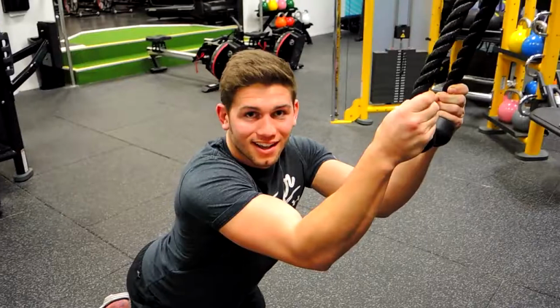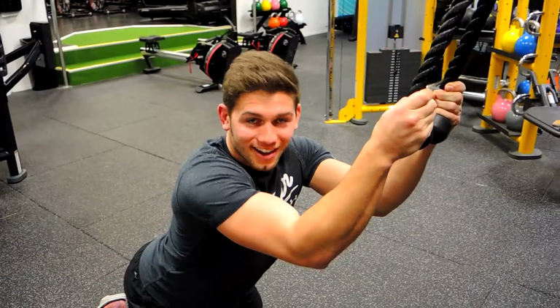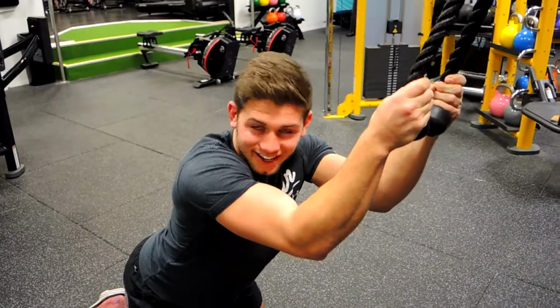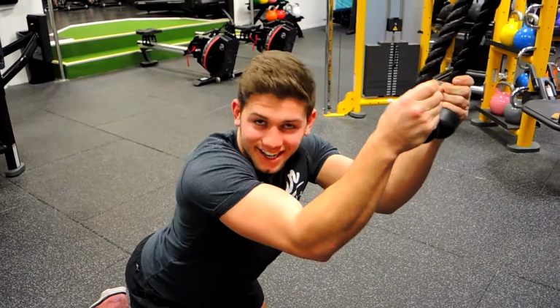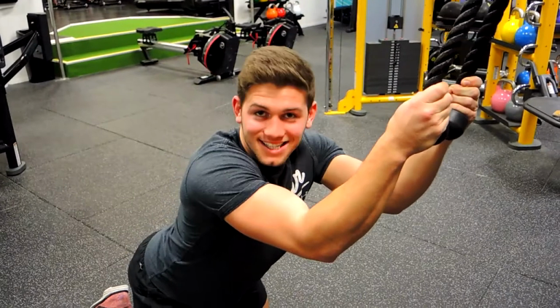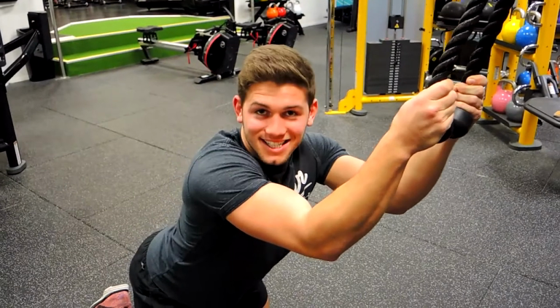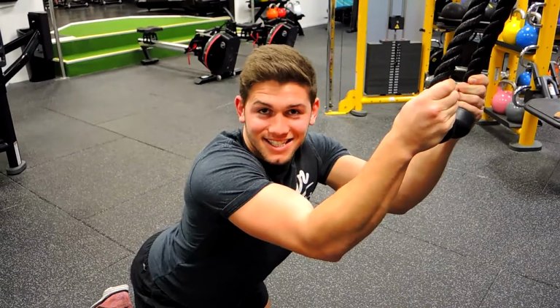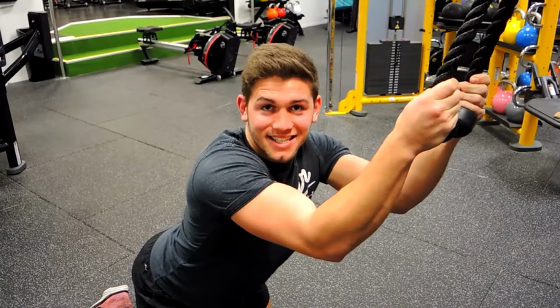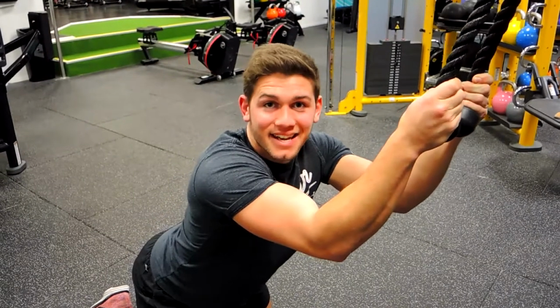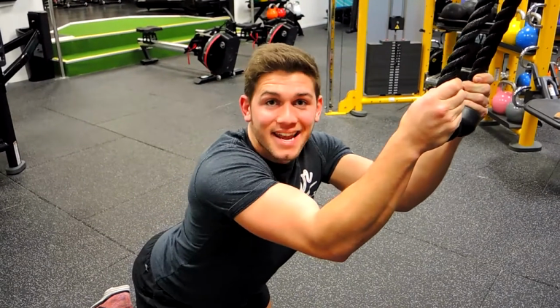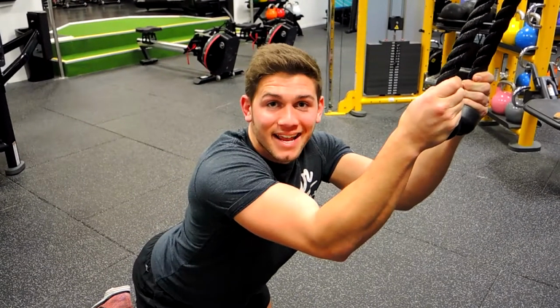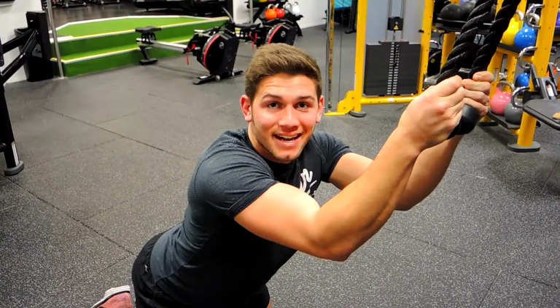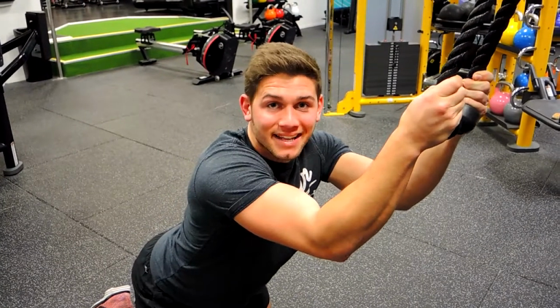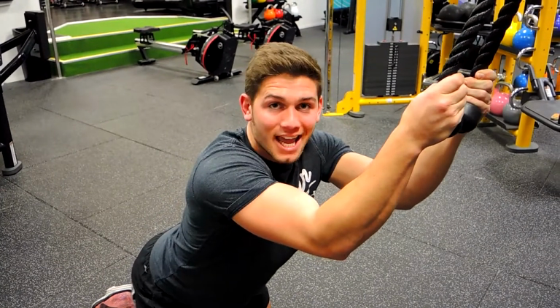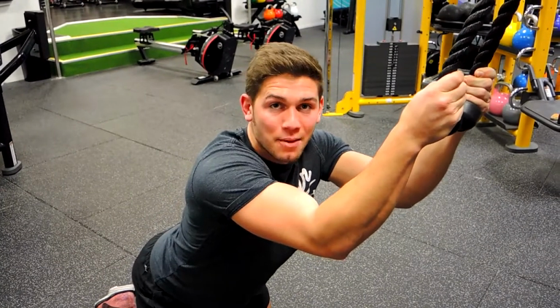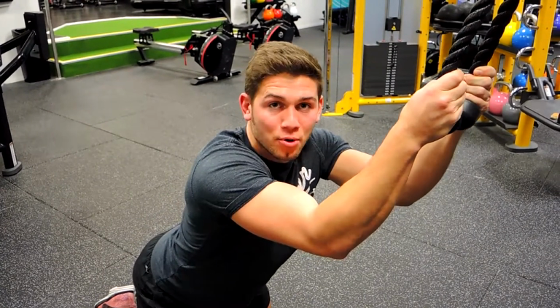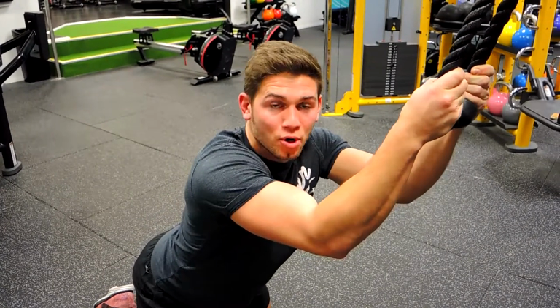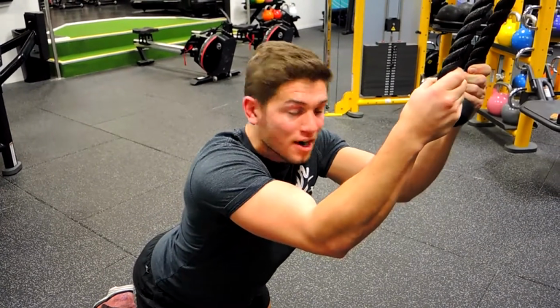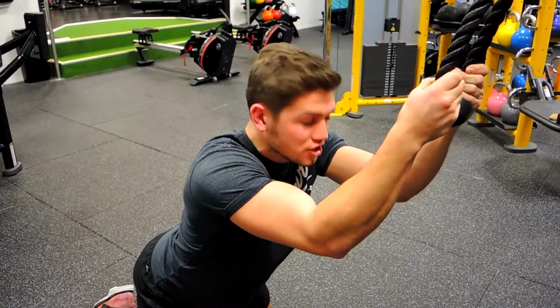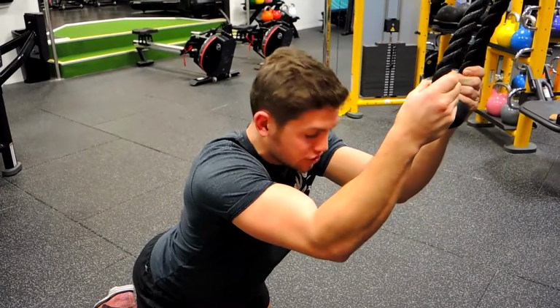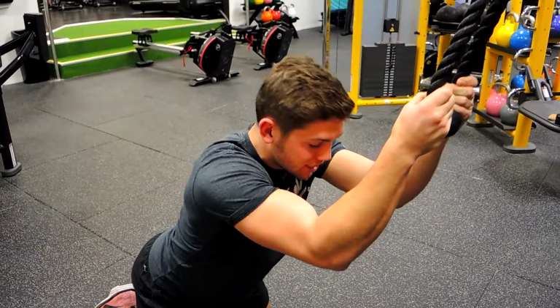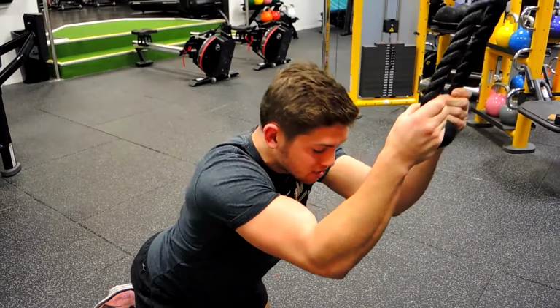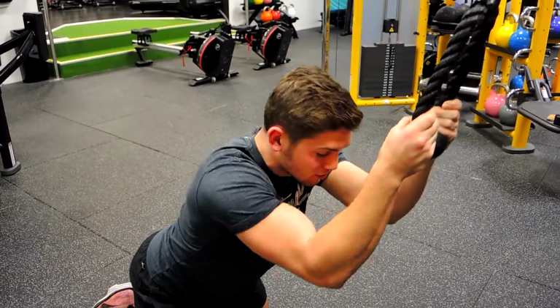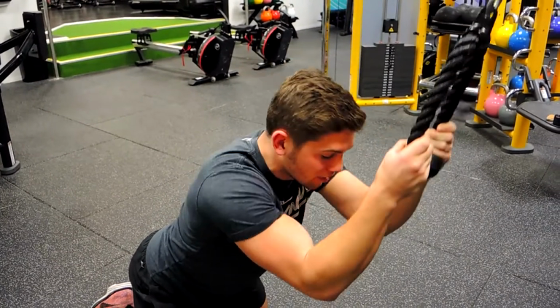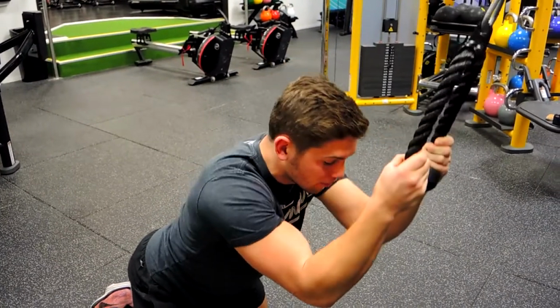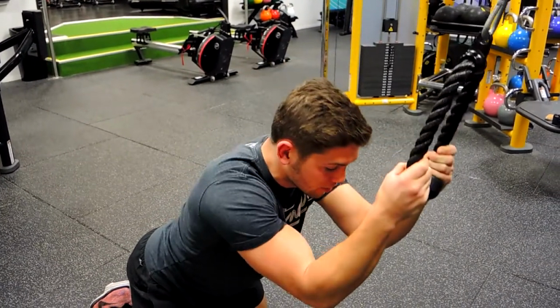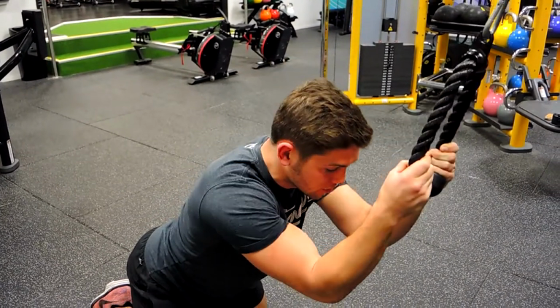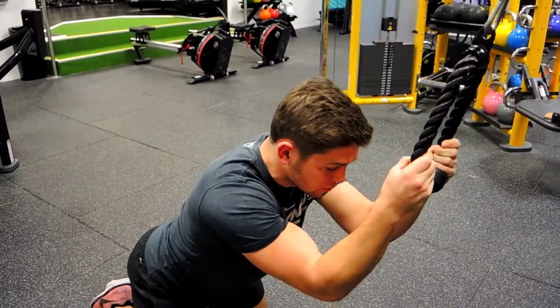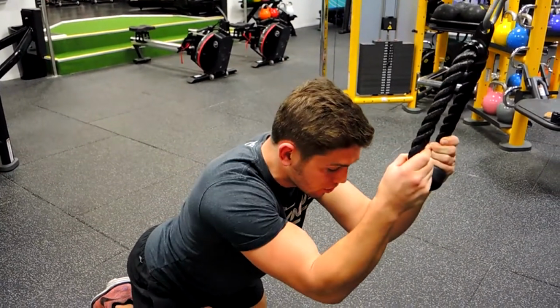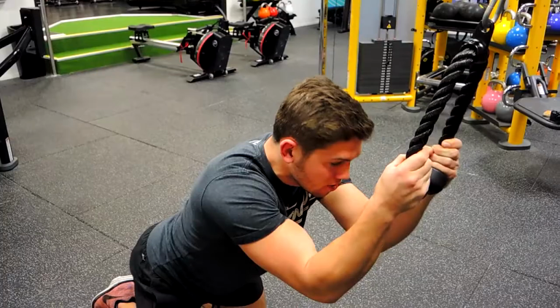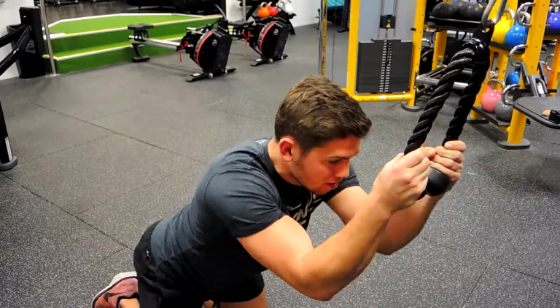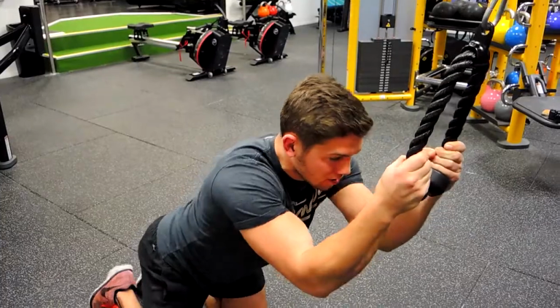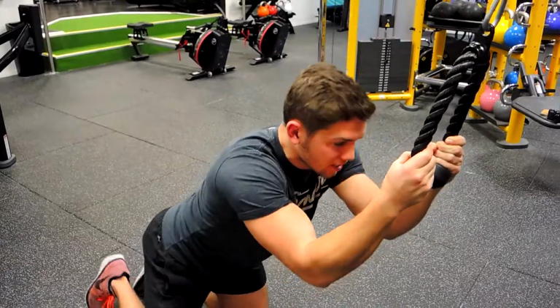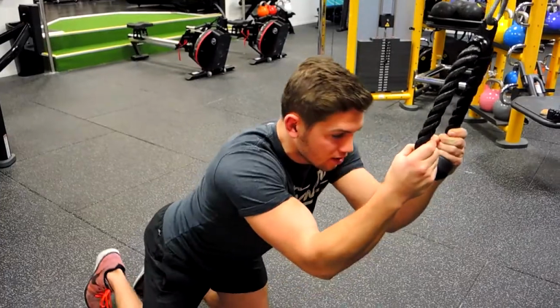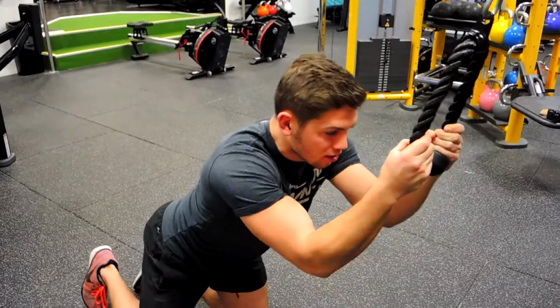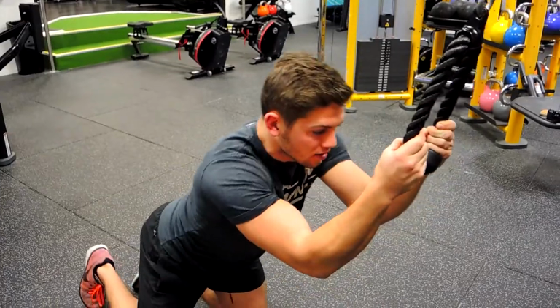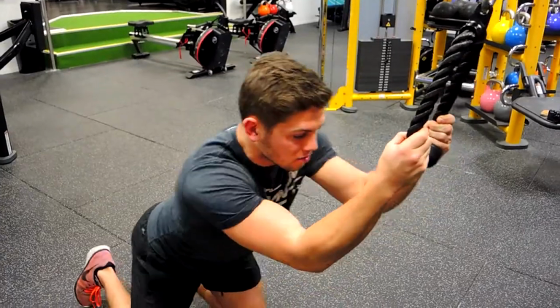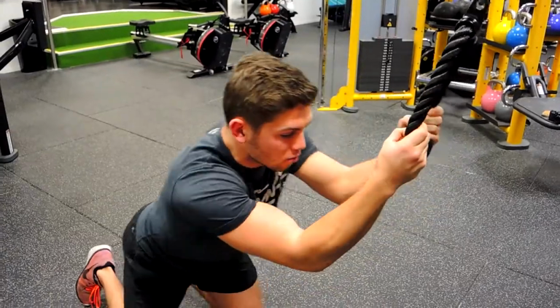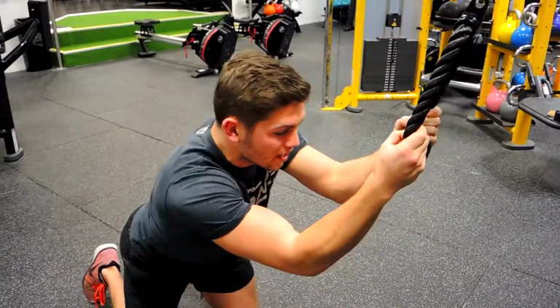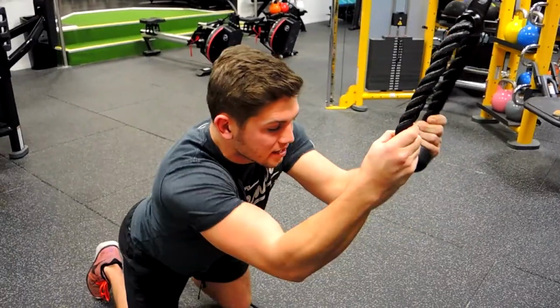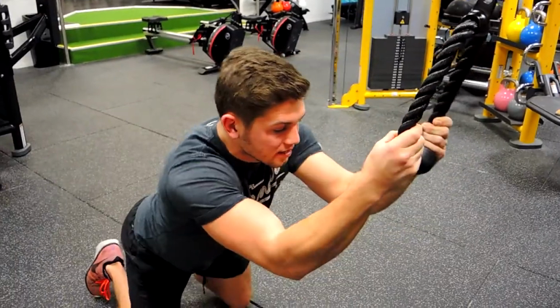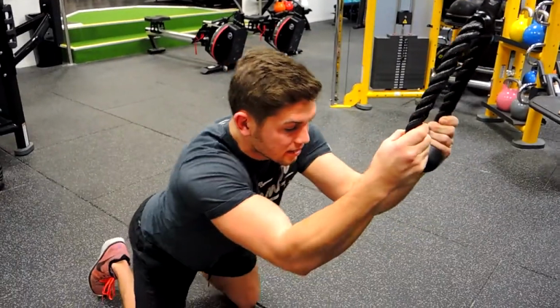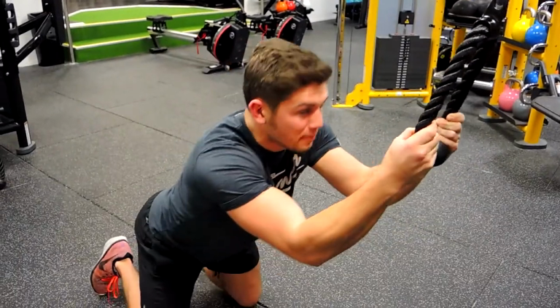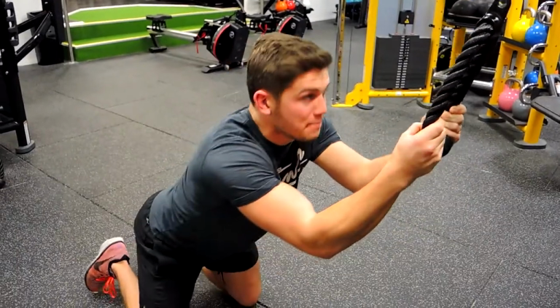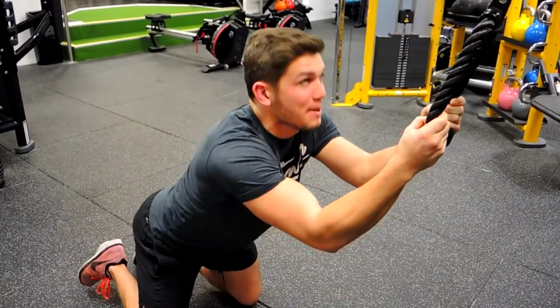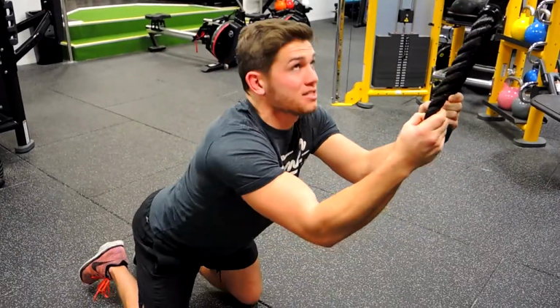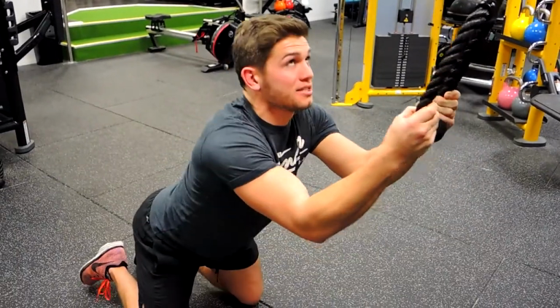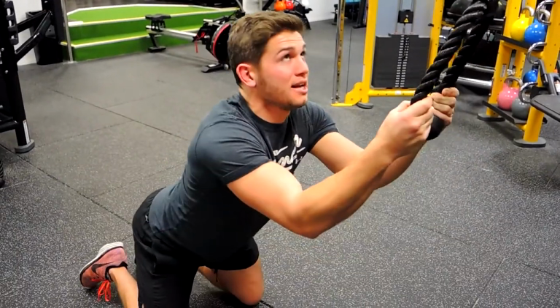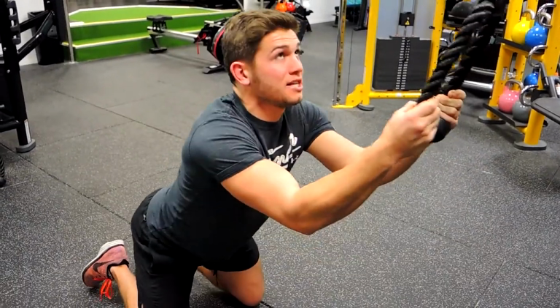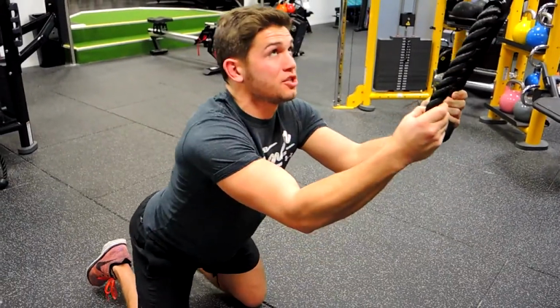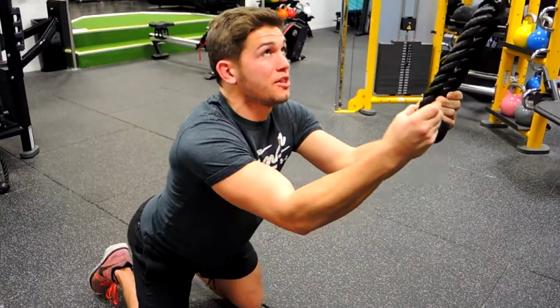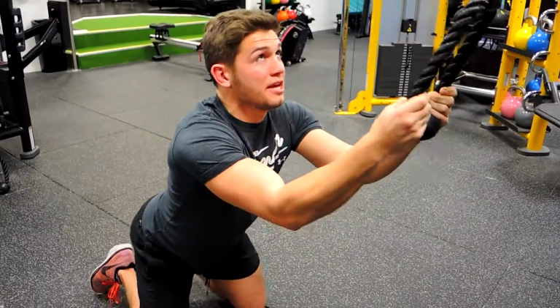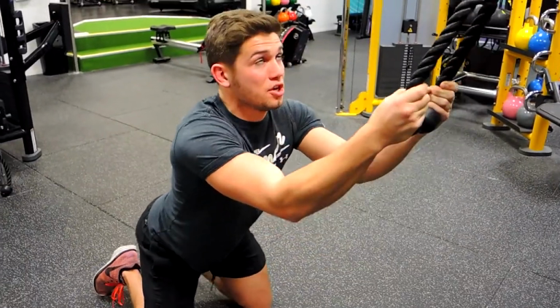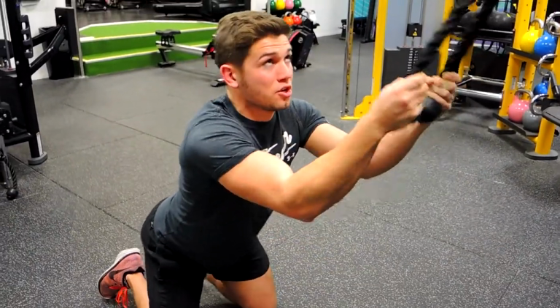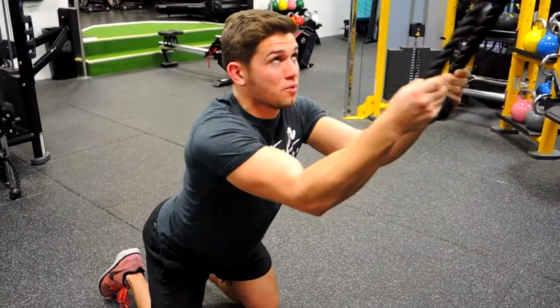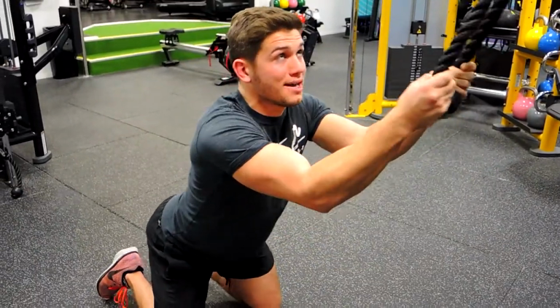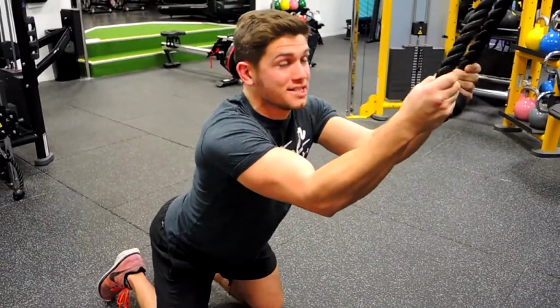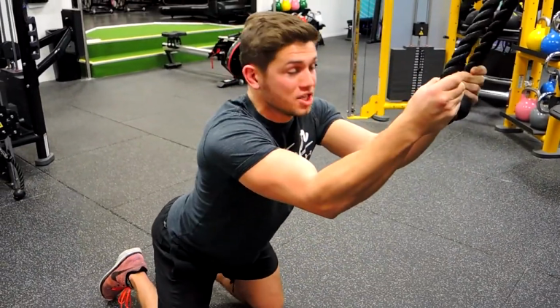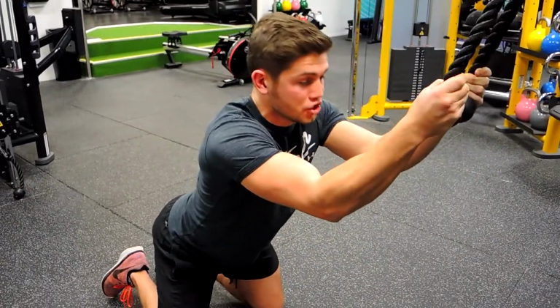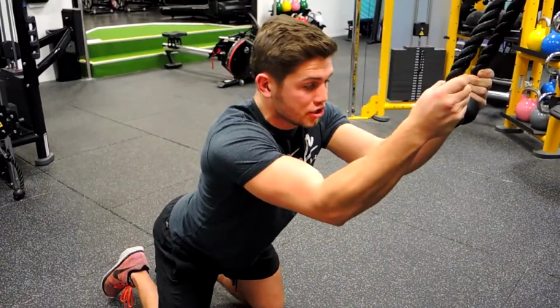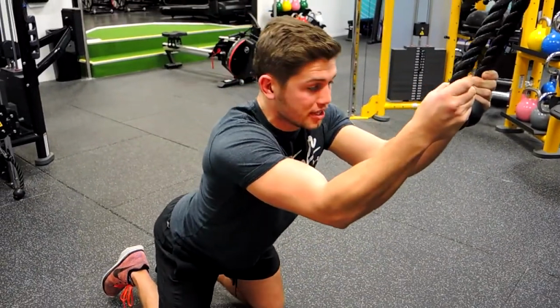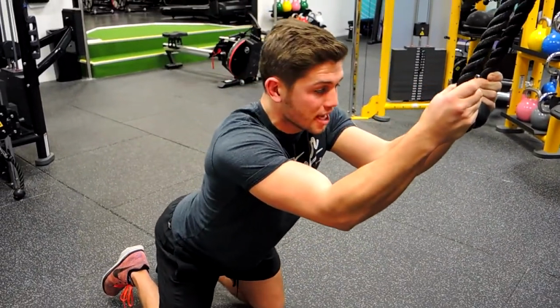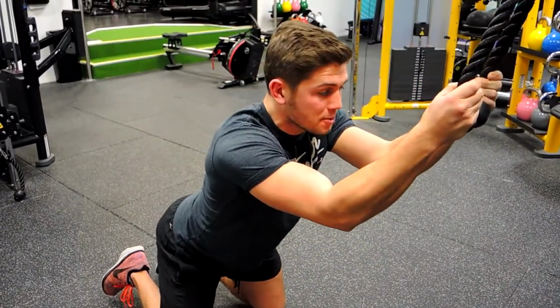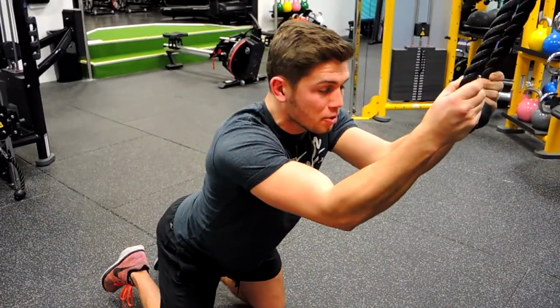Okay guys, this is a kneeling cable crunch. So what I want you to do: load up the weight, coming back slightly so that you can create tension in the cable.